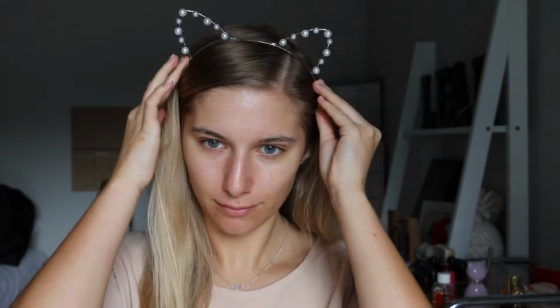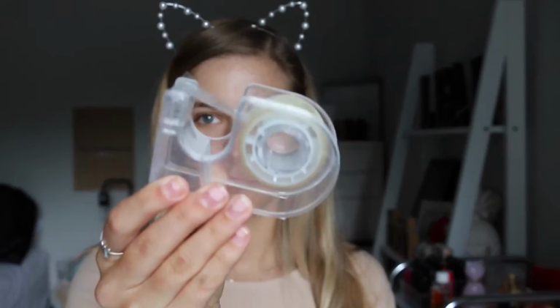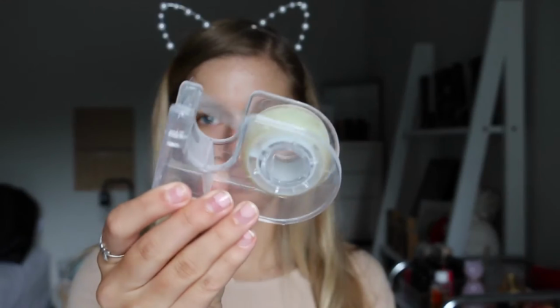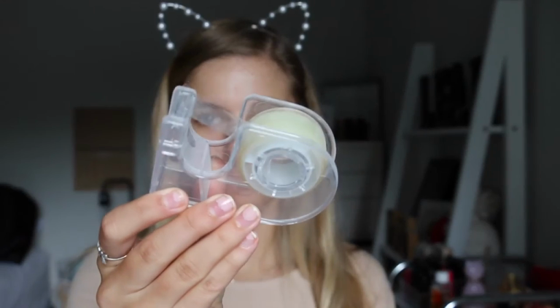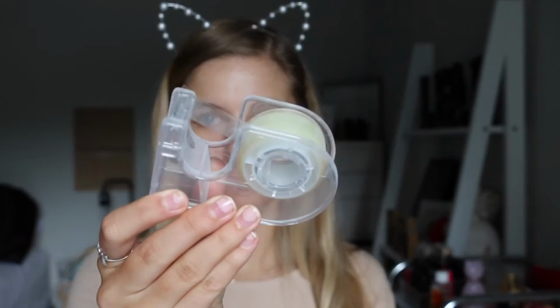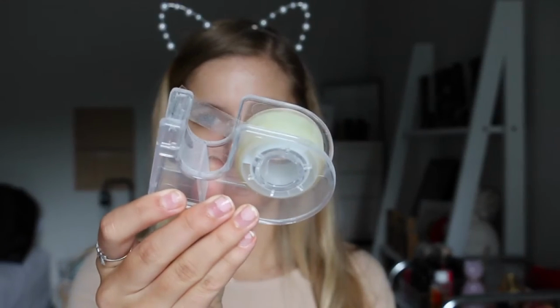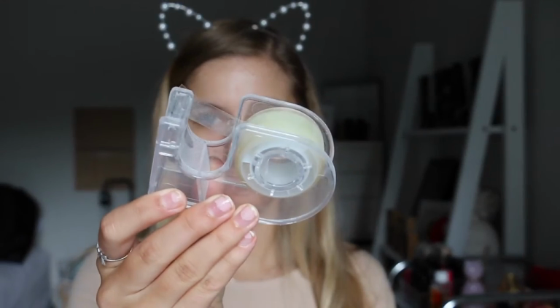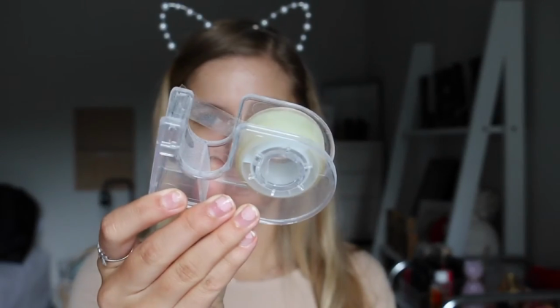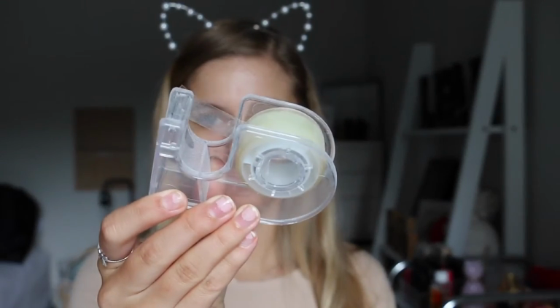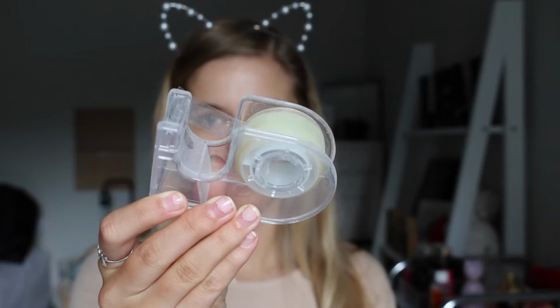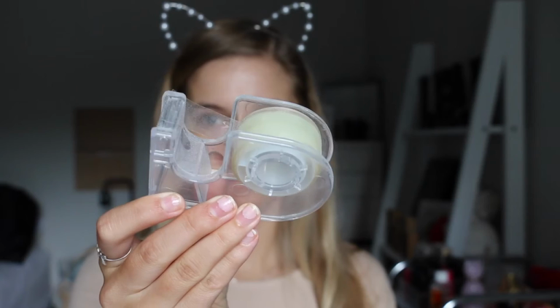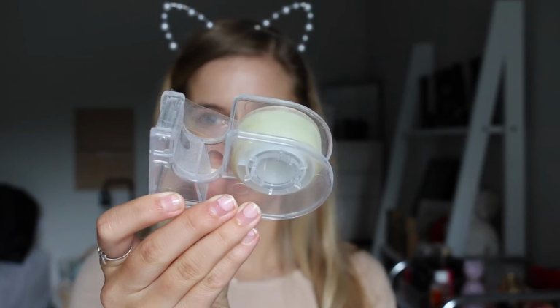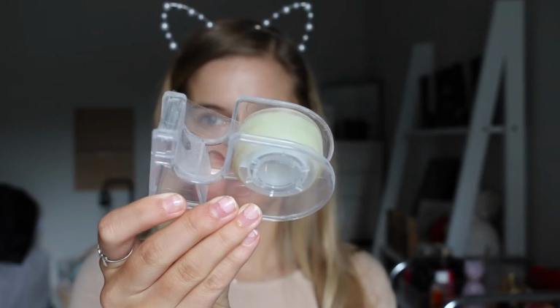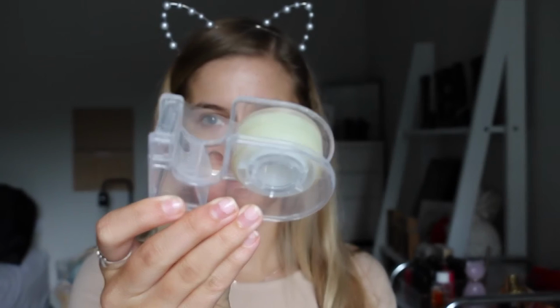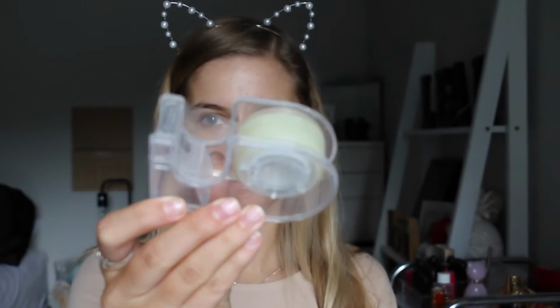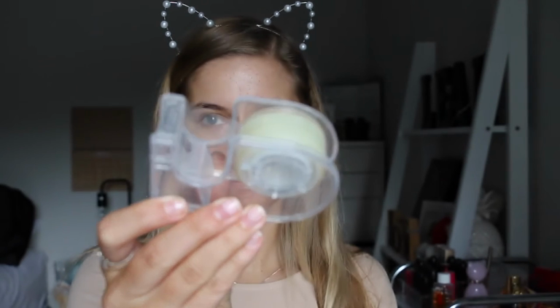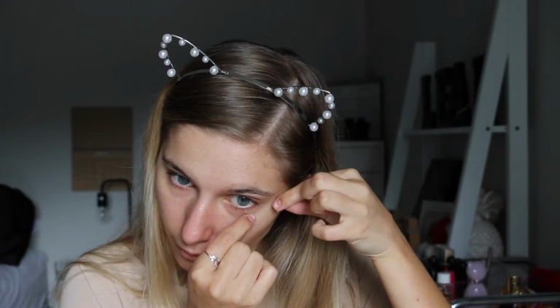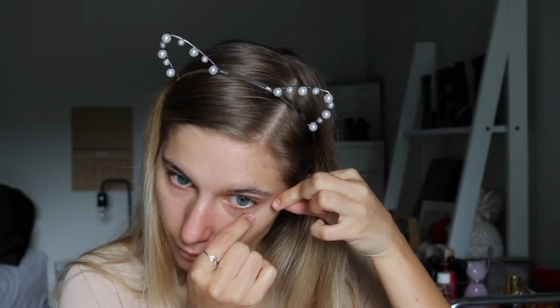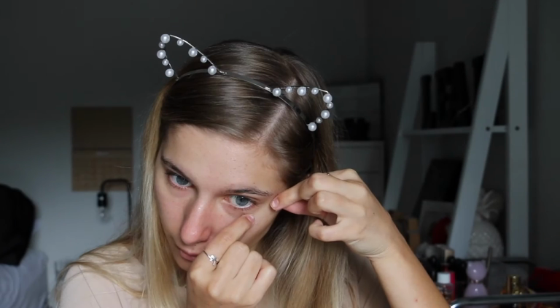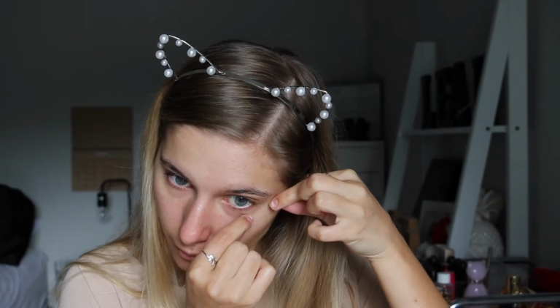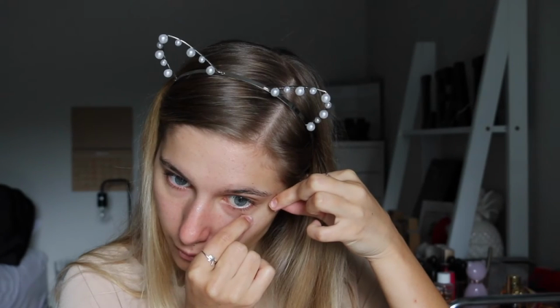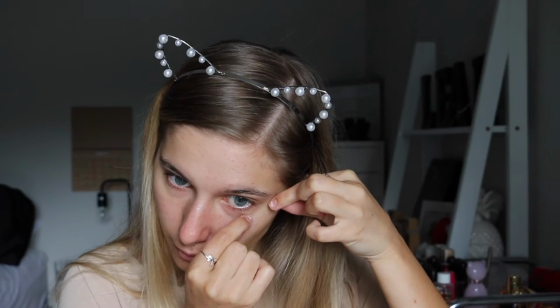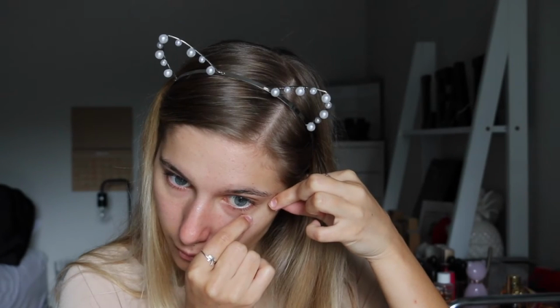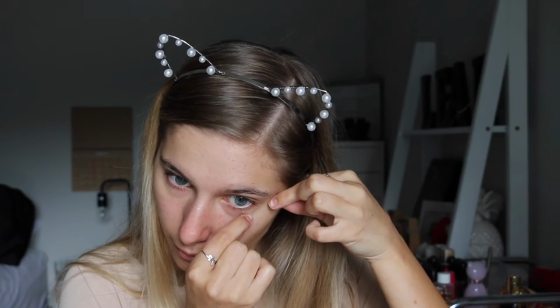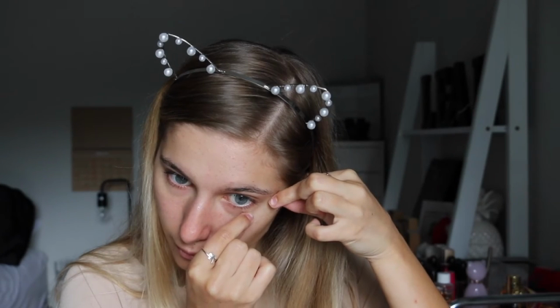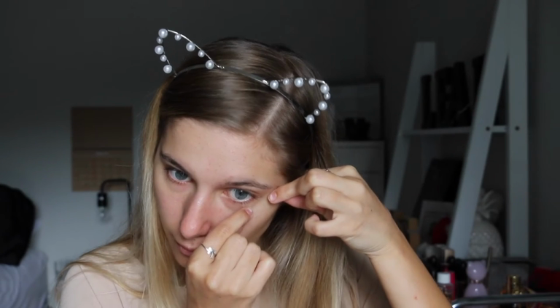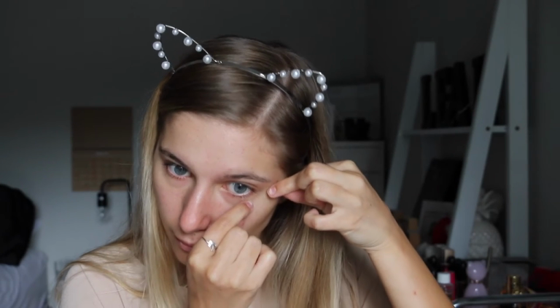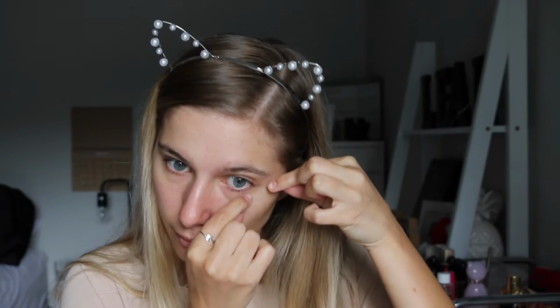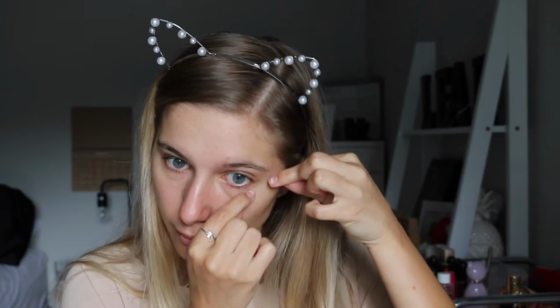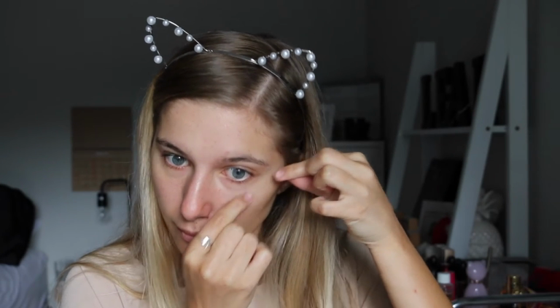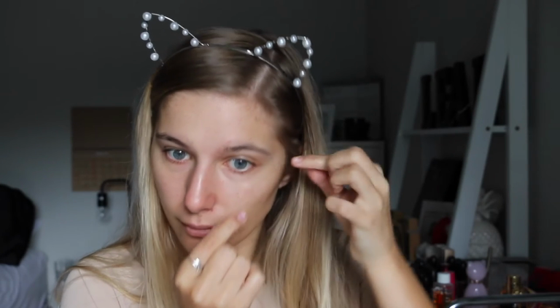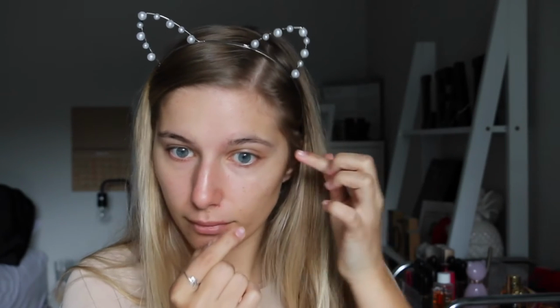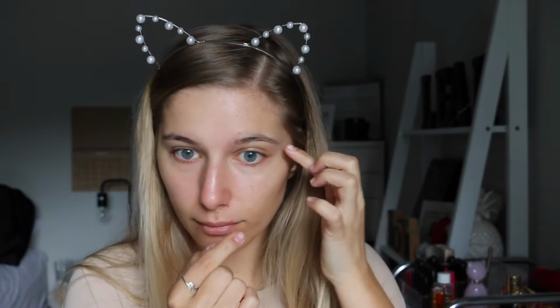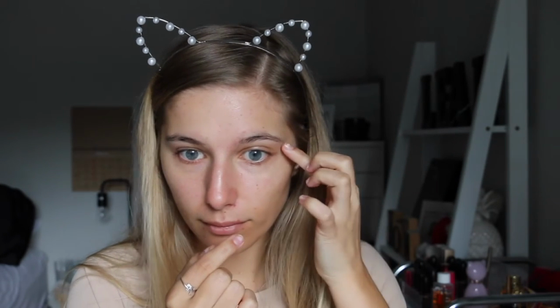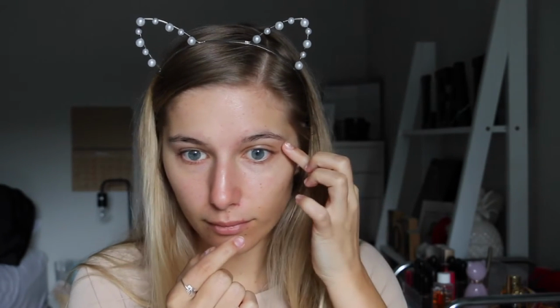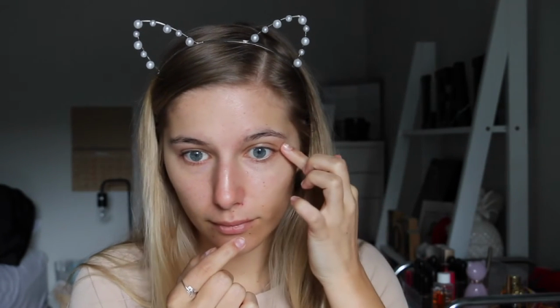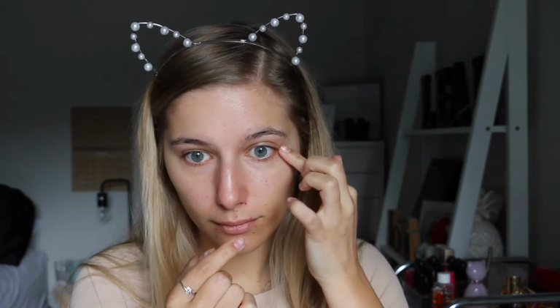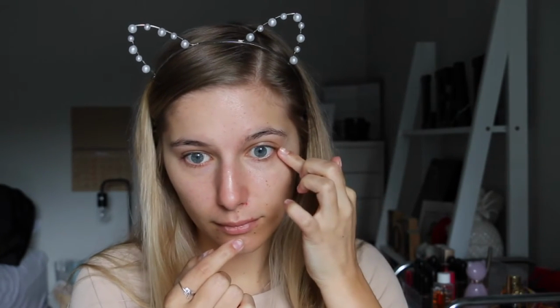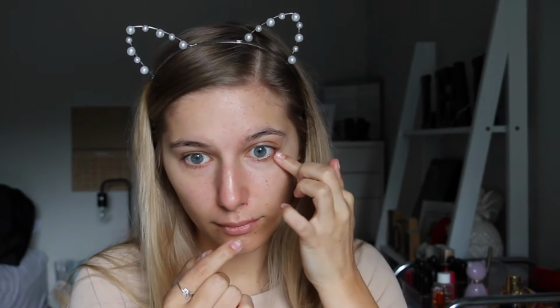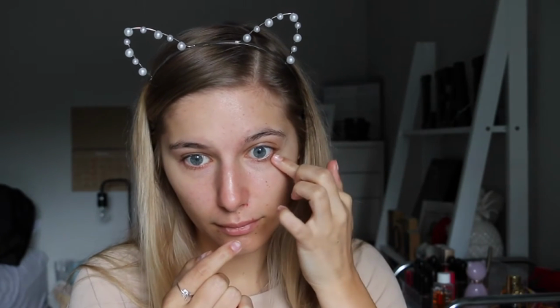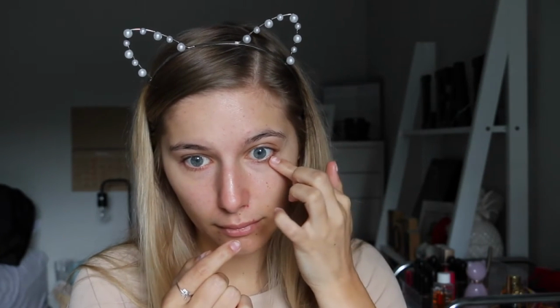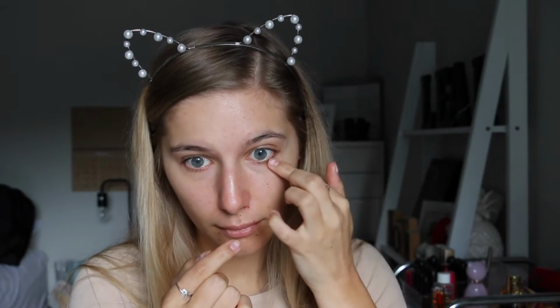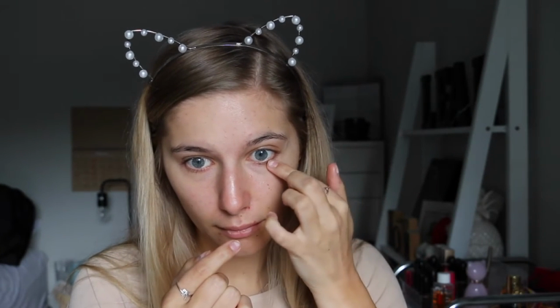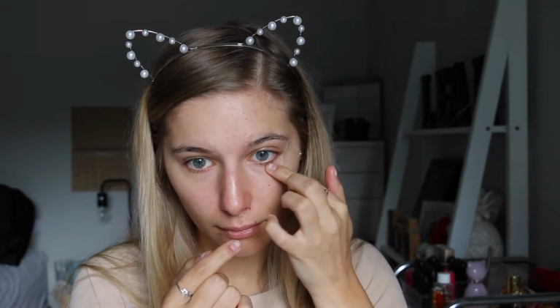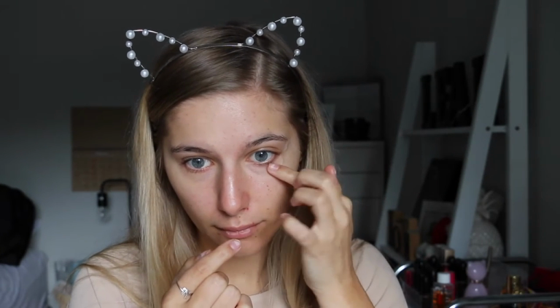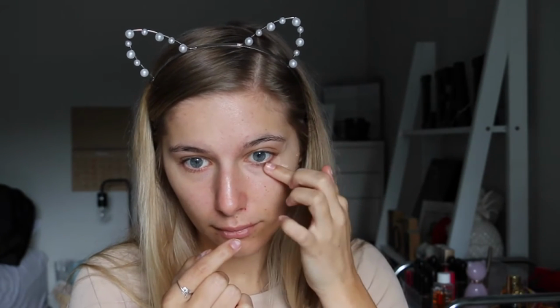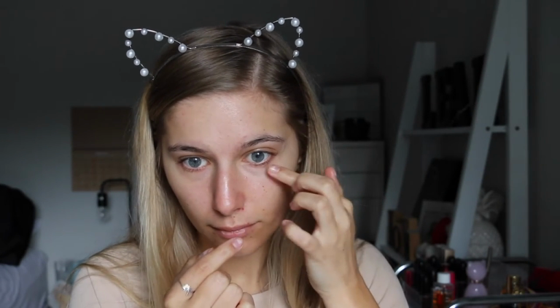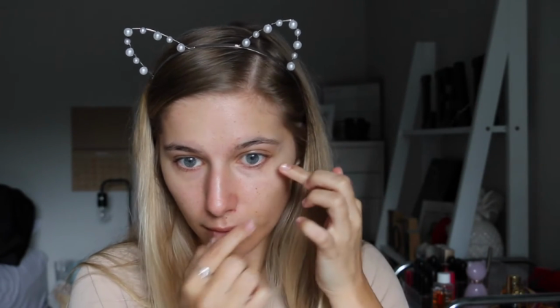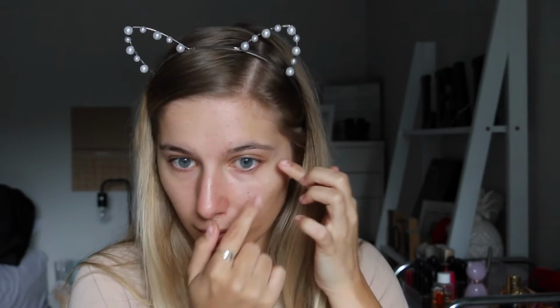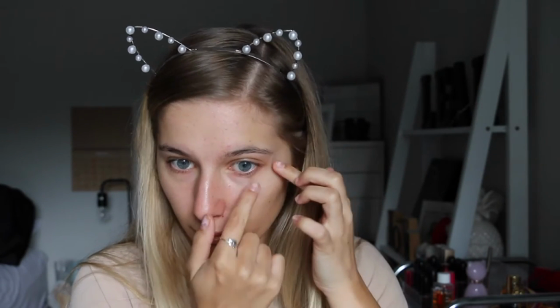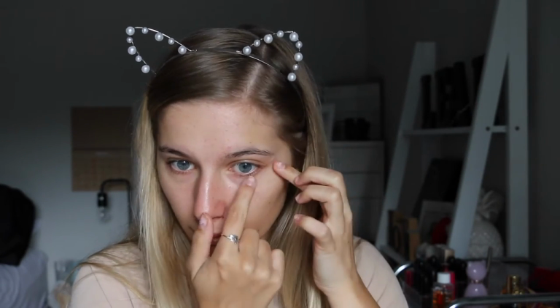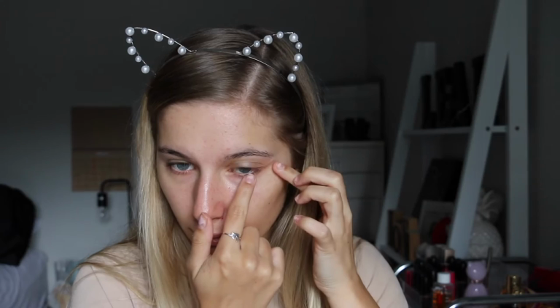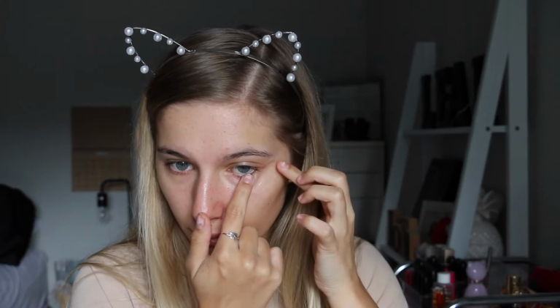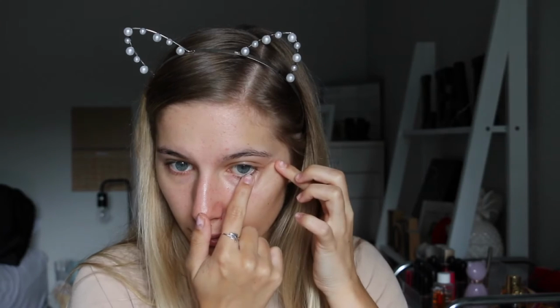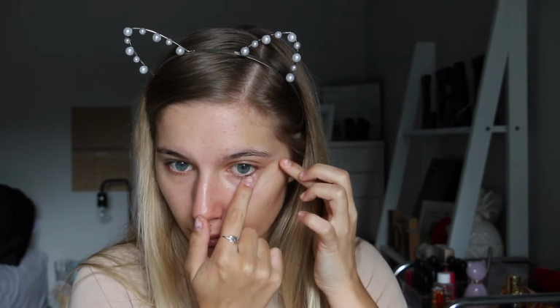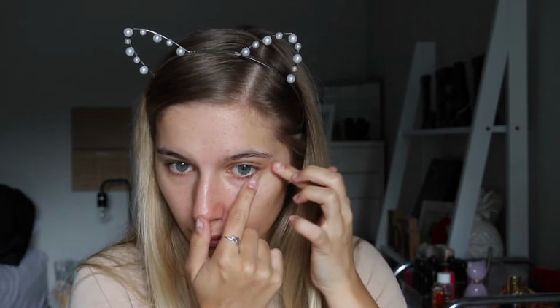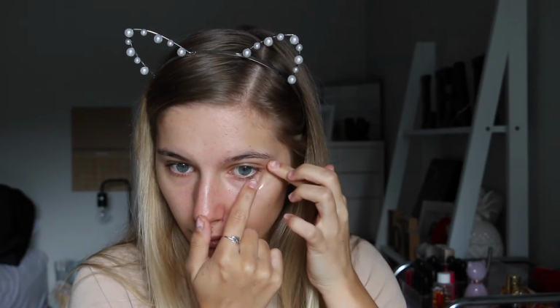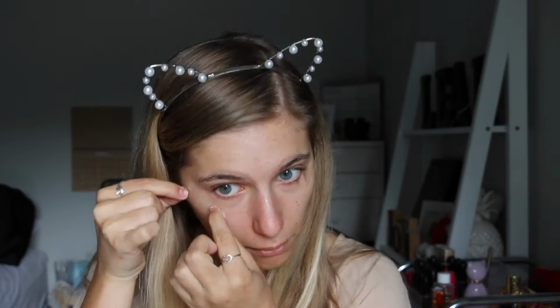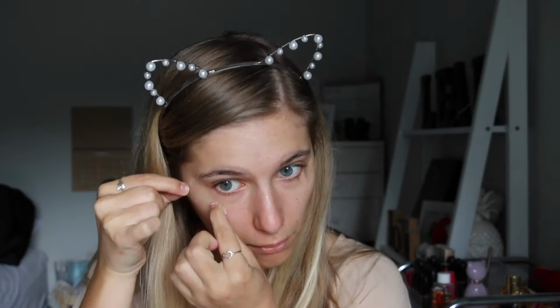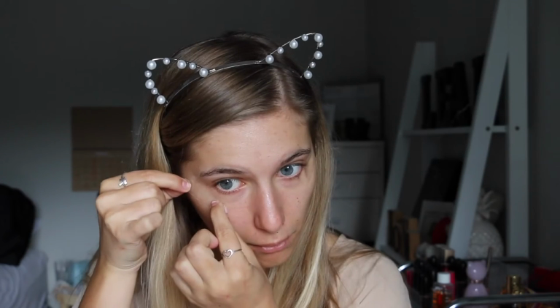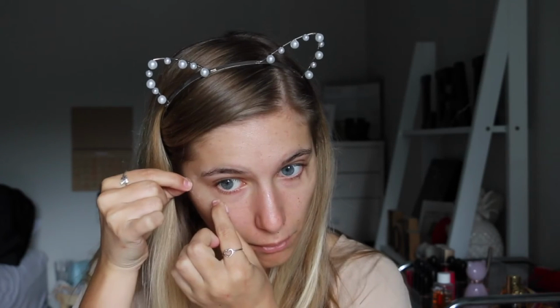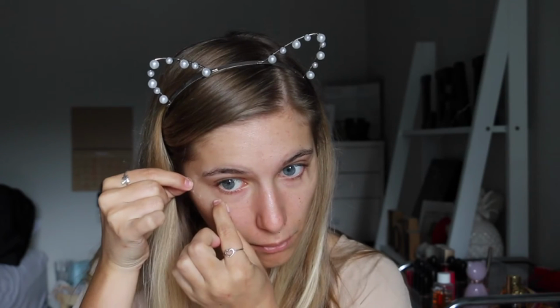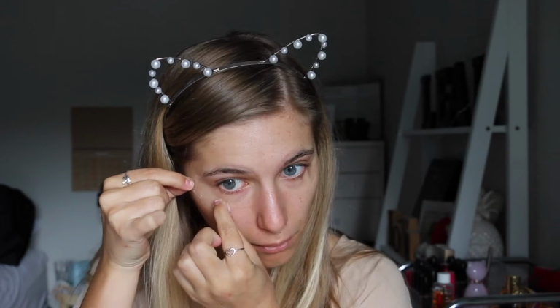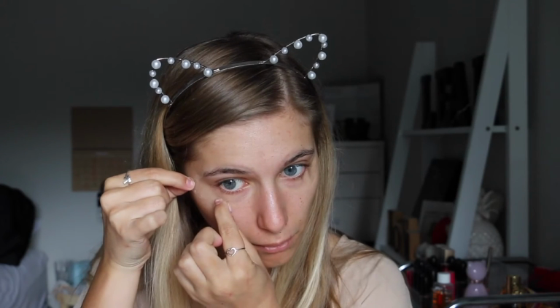Now I'm just taking some sticky tape — any tape will do — and I'm just placing that on the corners of my eye just to create that really sharp and crisp look.